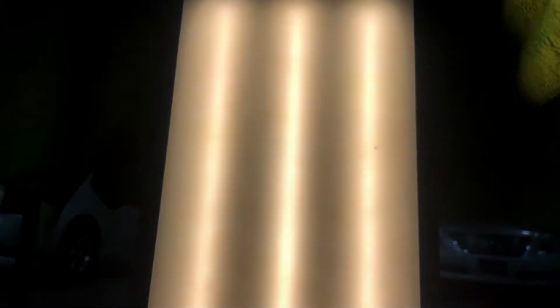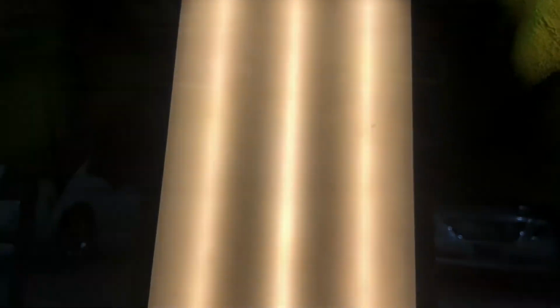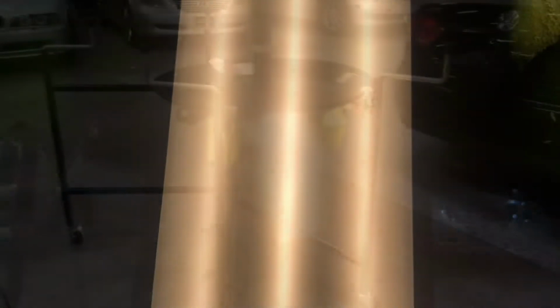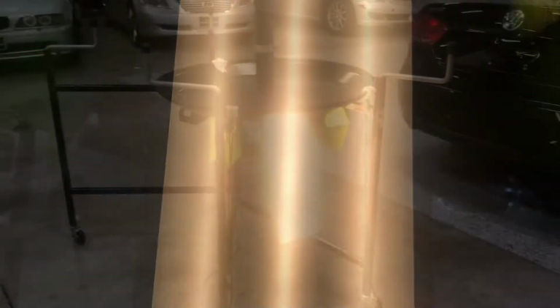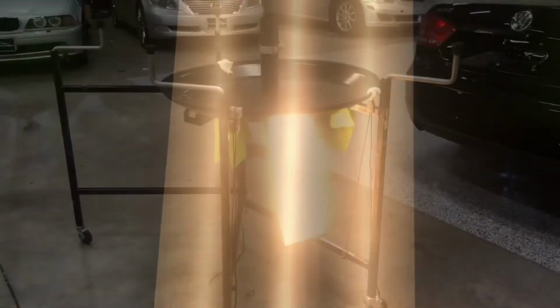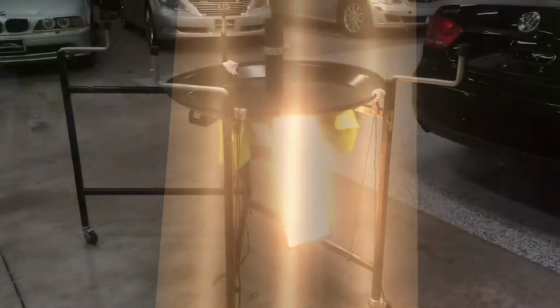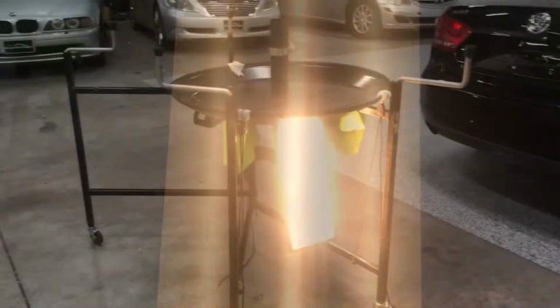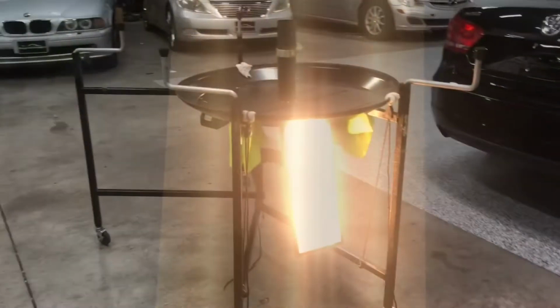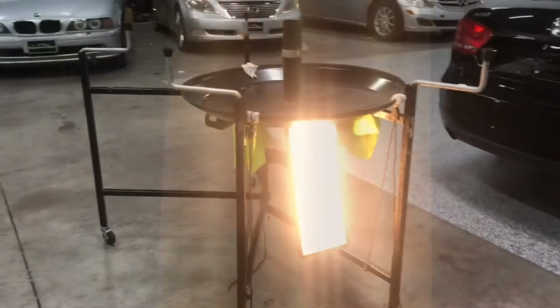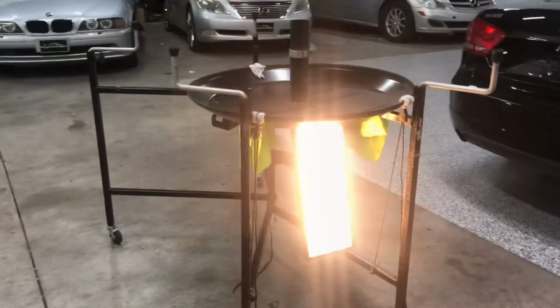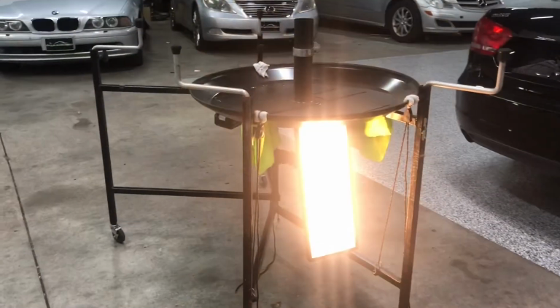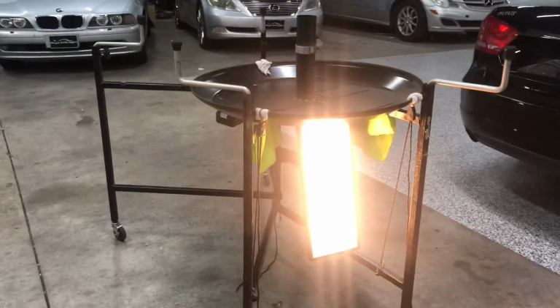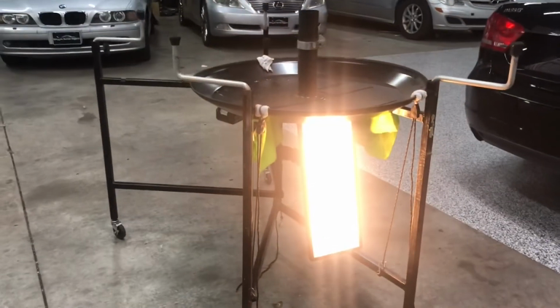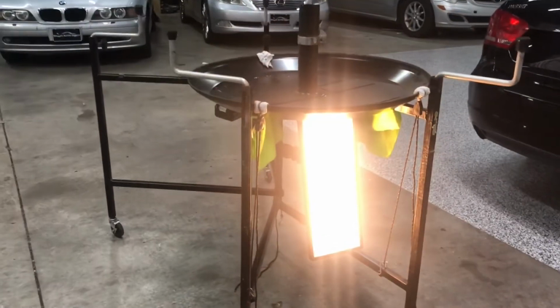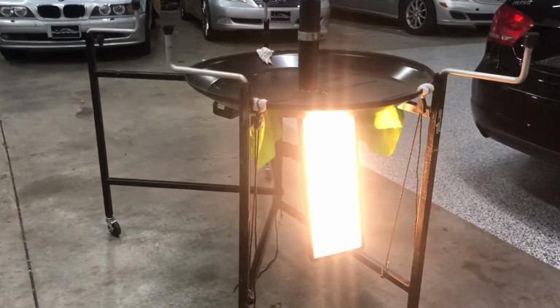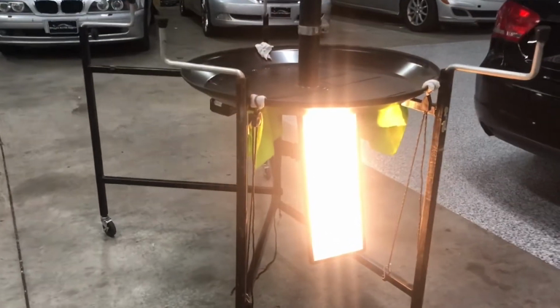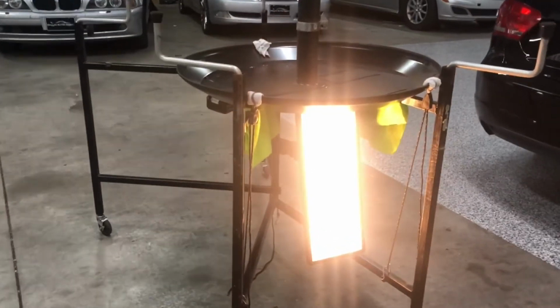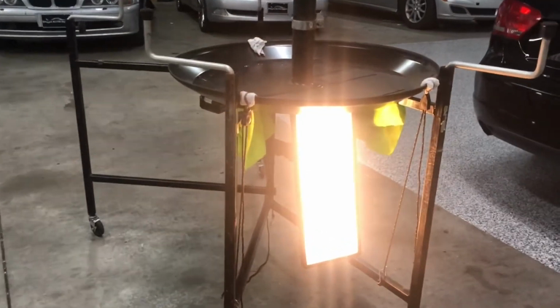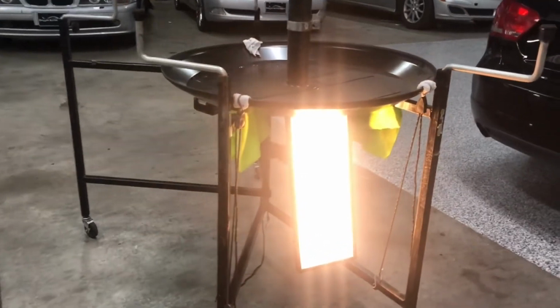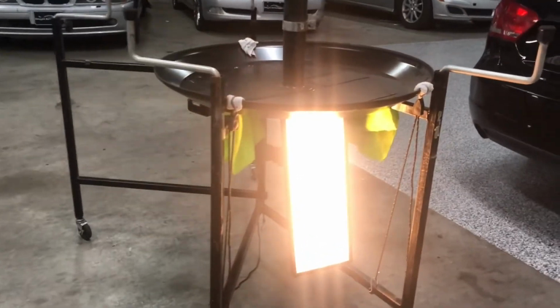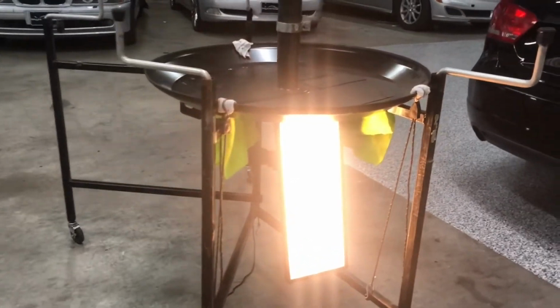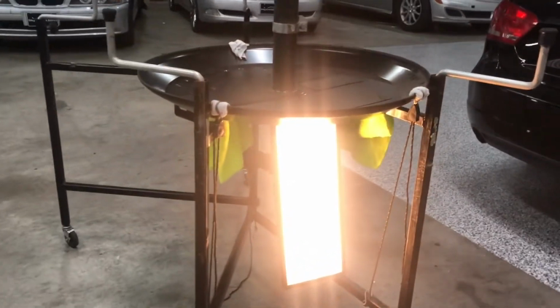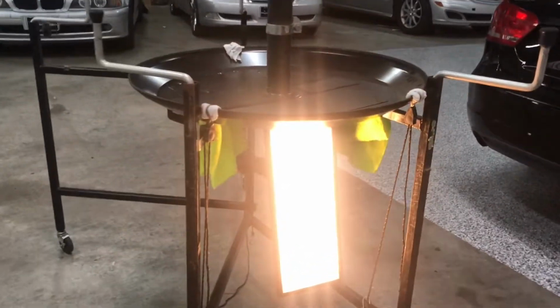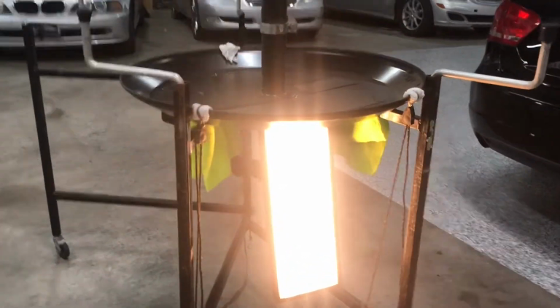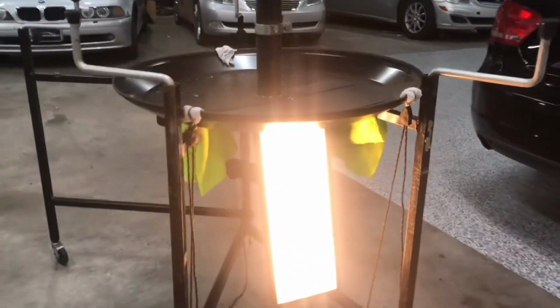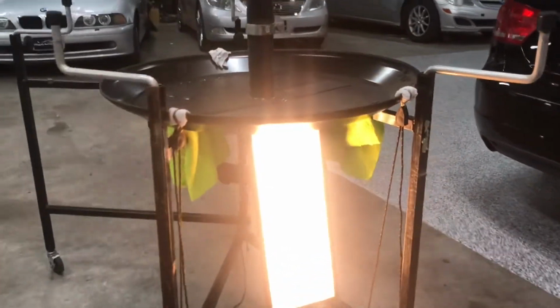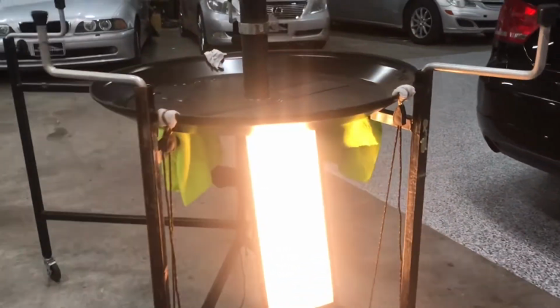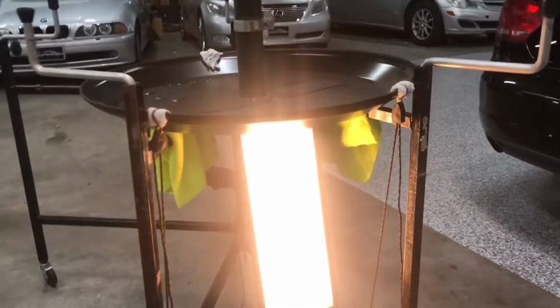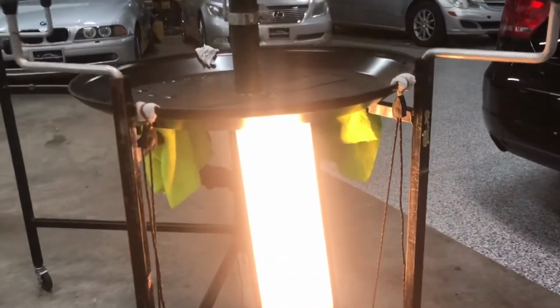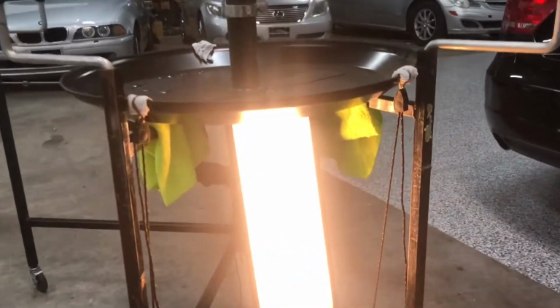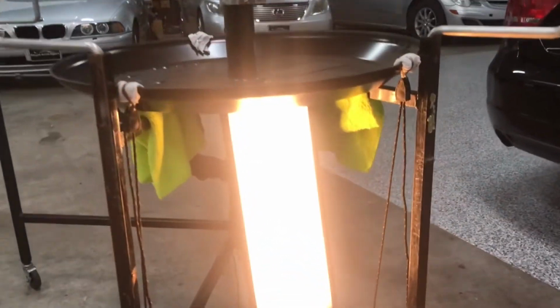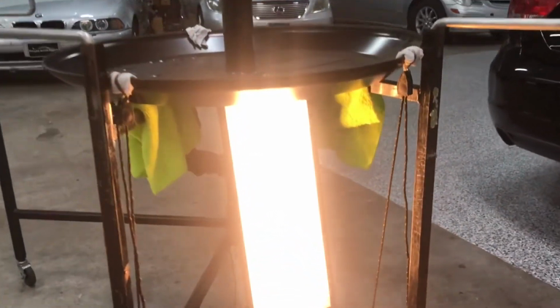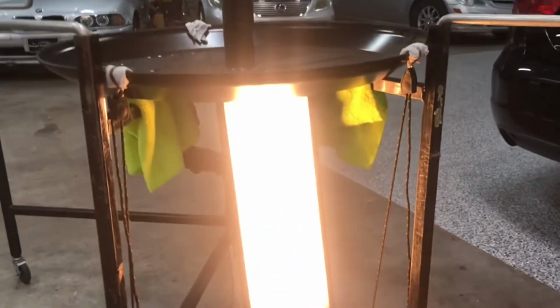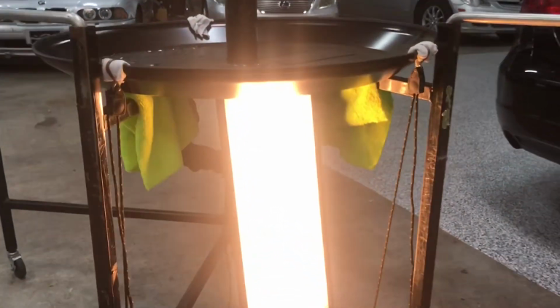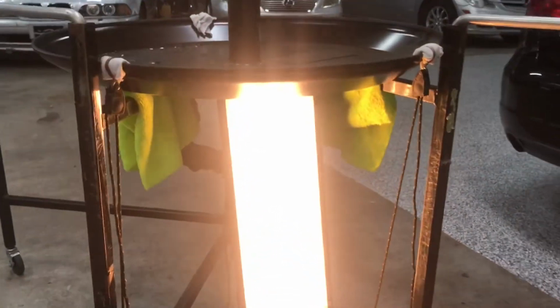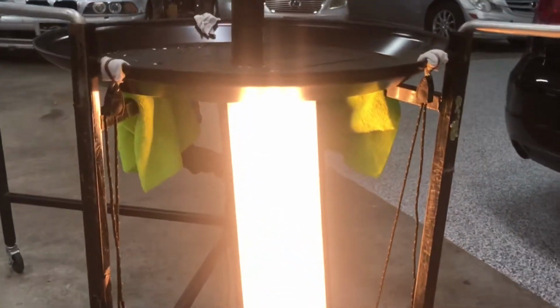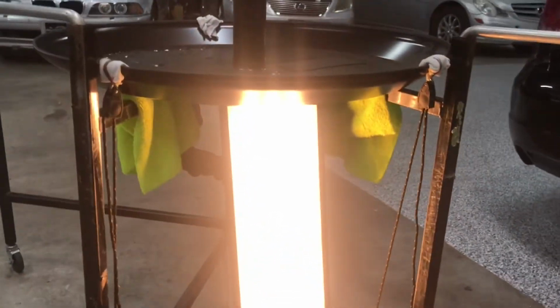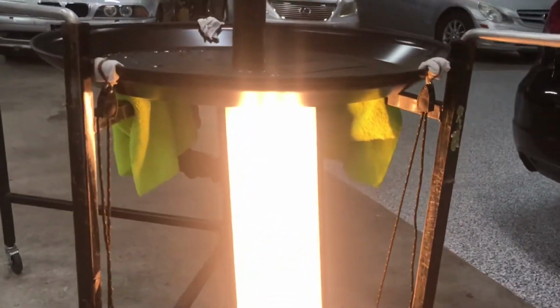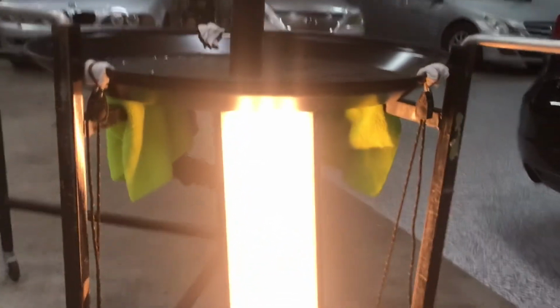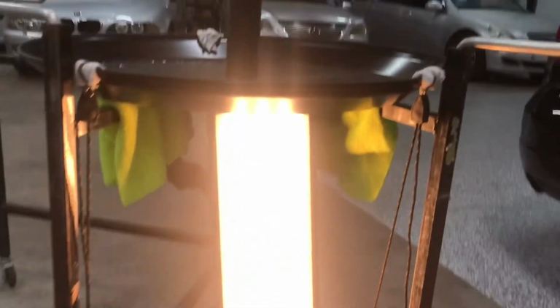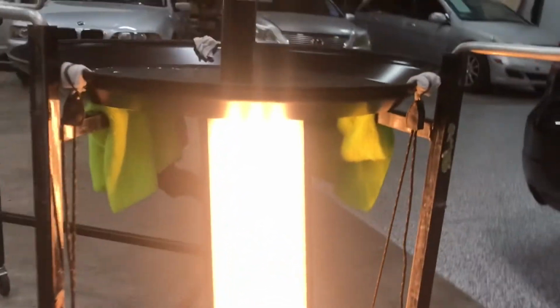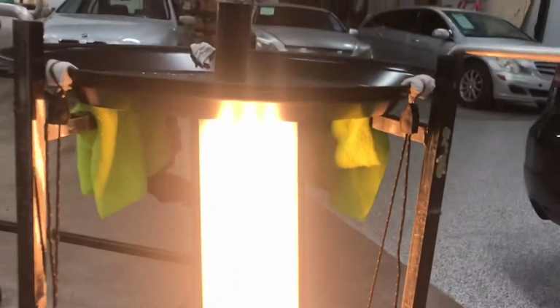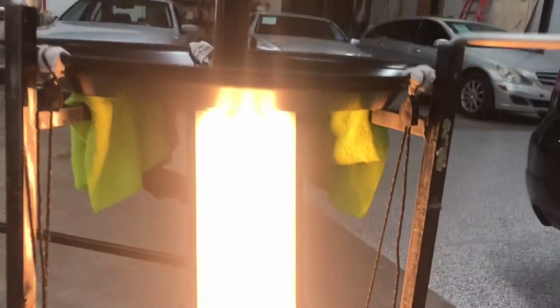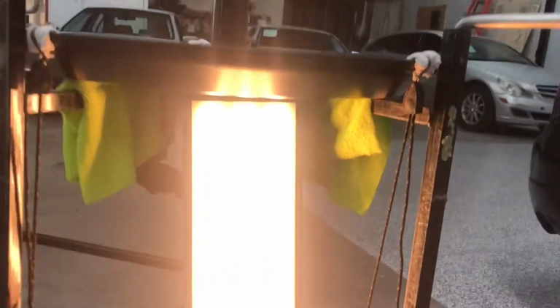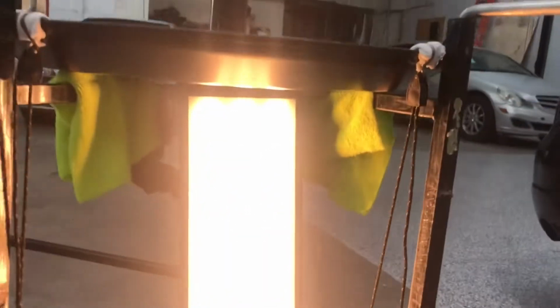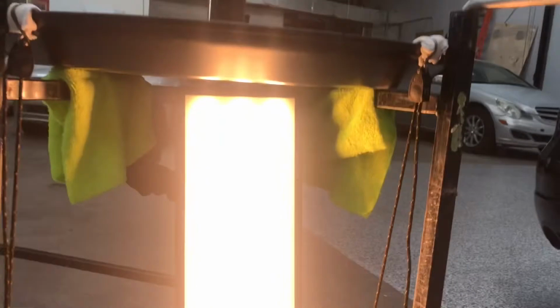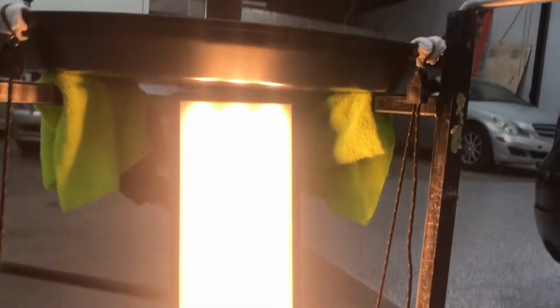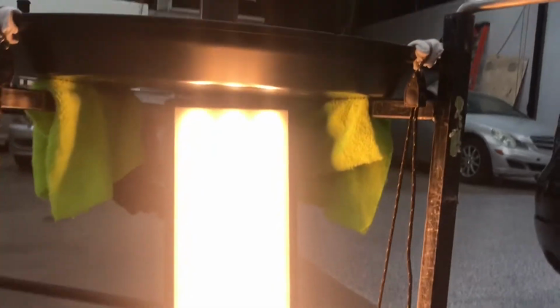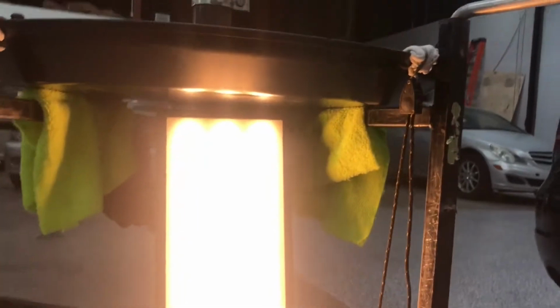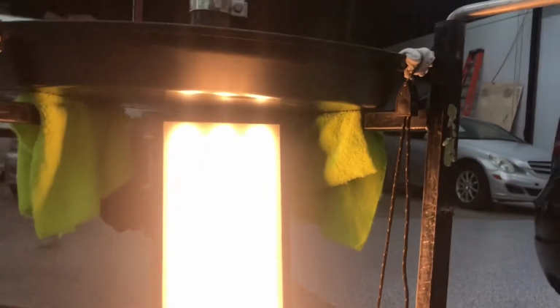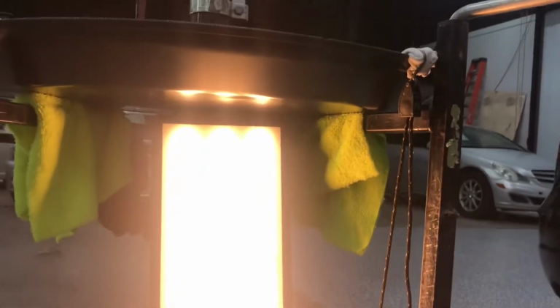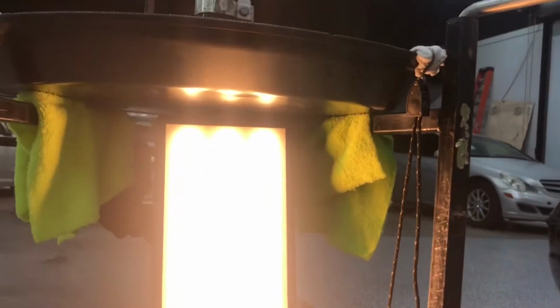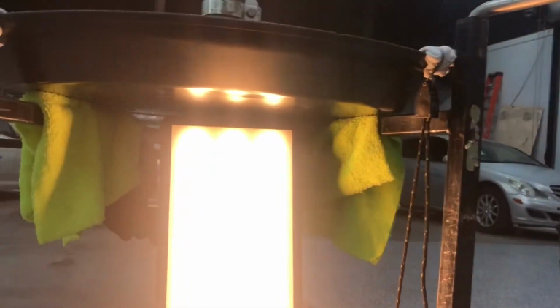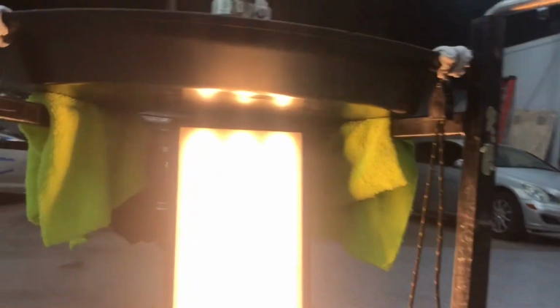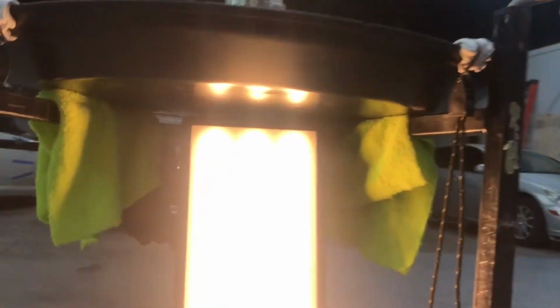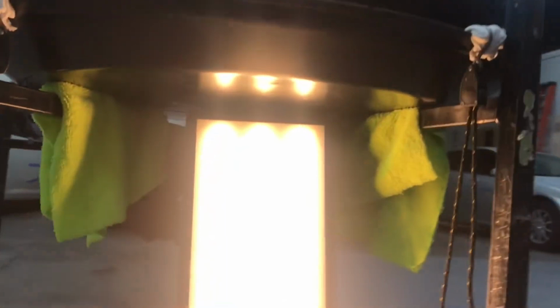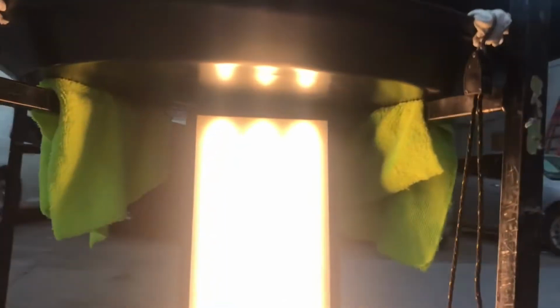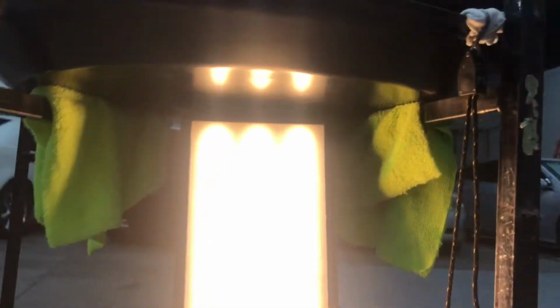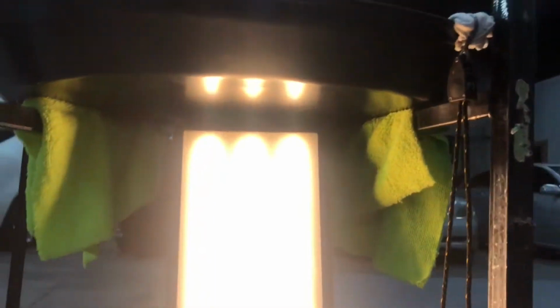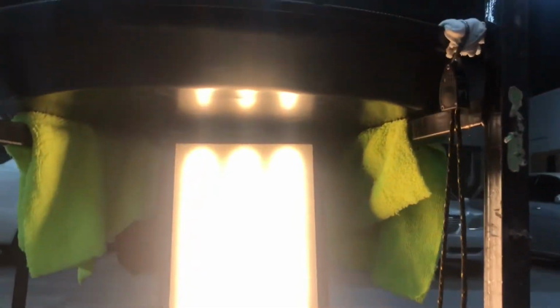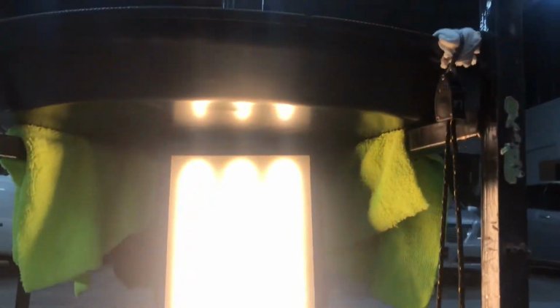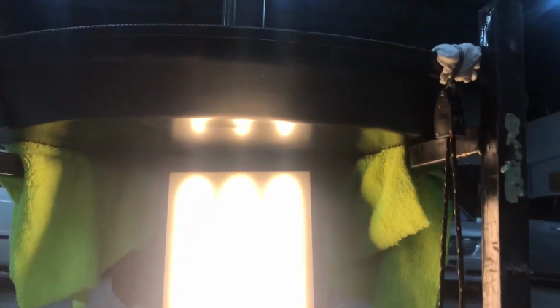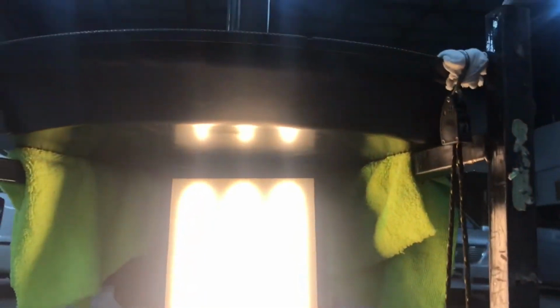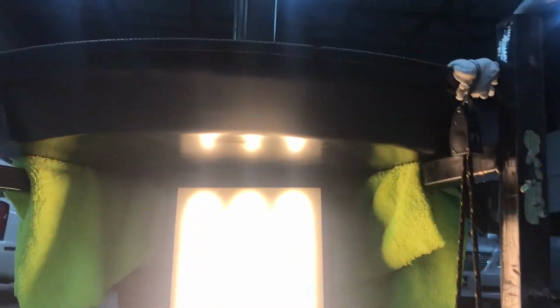I always gotta modify and do something. This is a new one for me, but I like being like MacGyver. I'm trying to be like him.